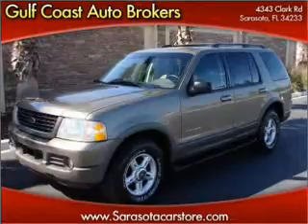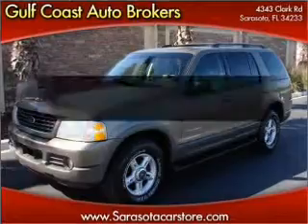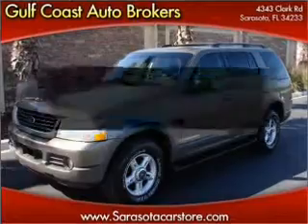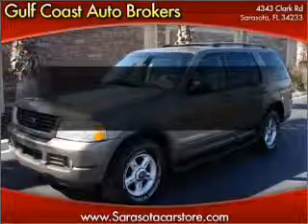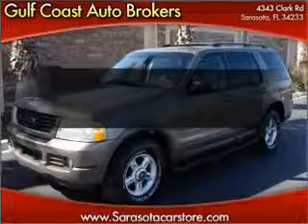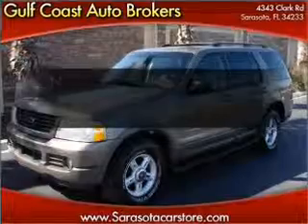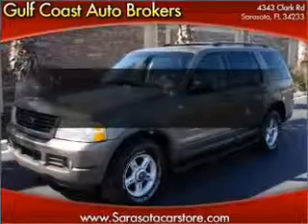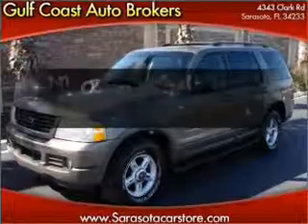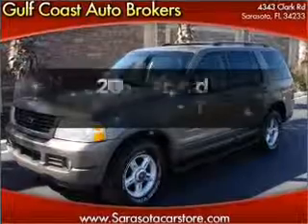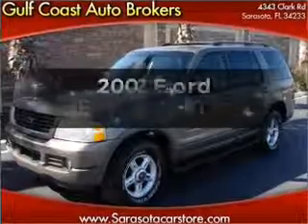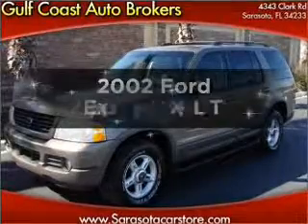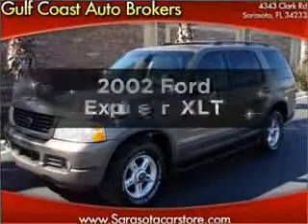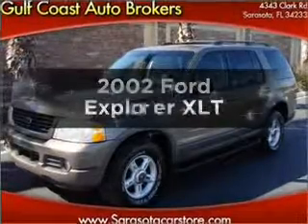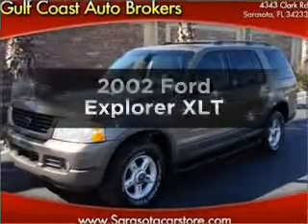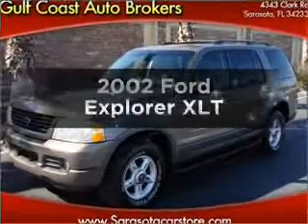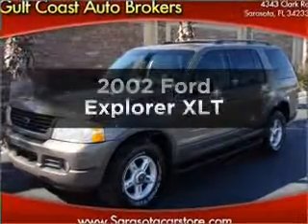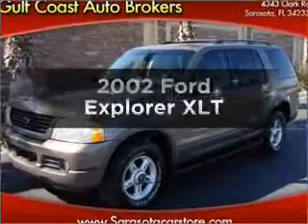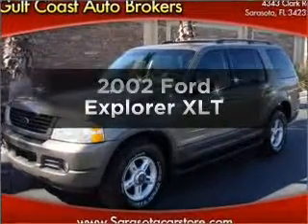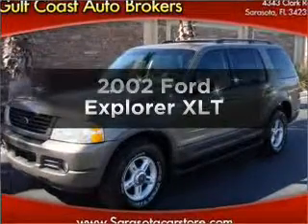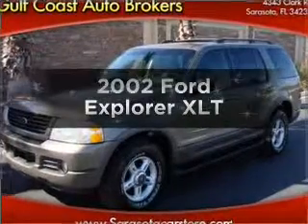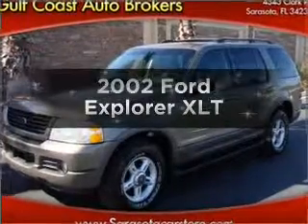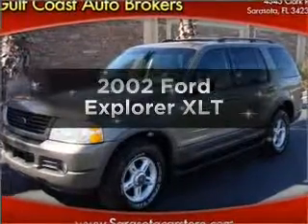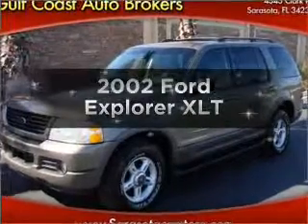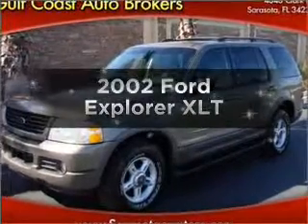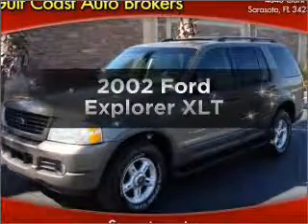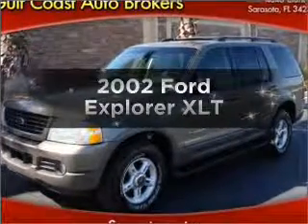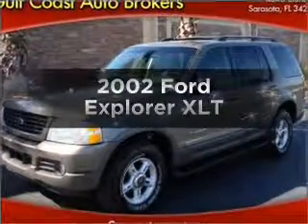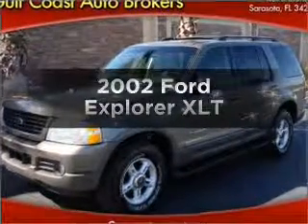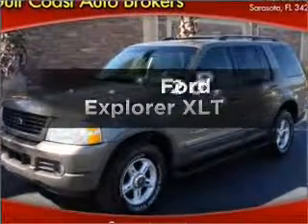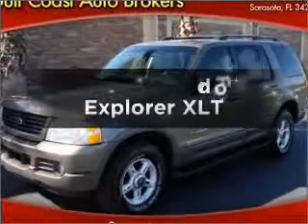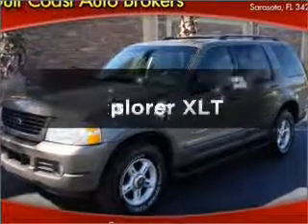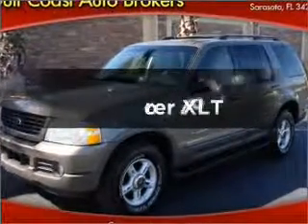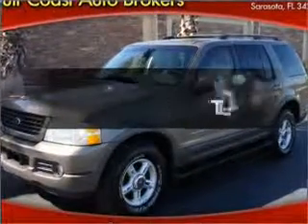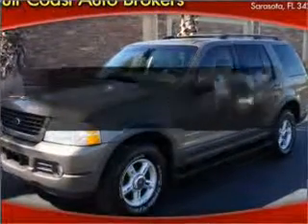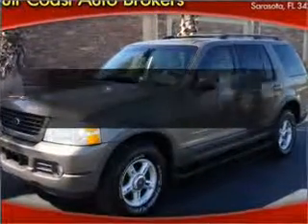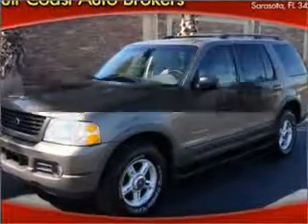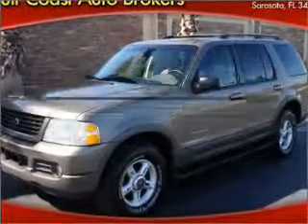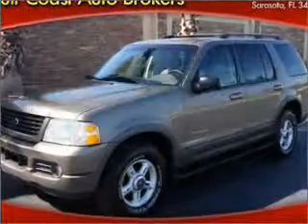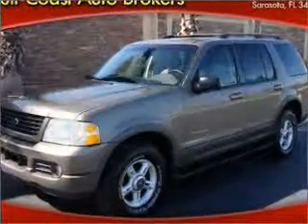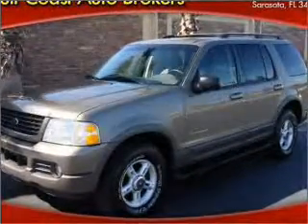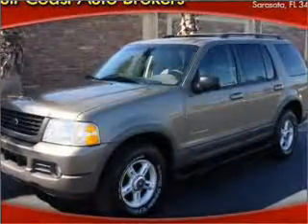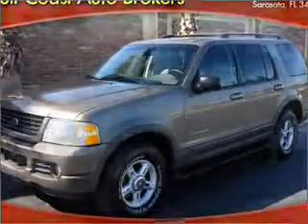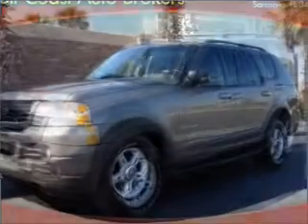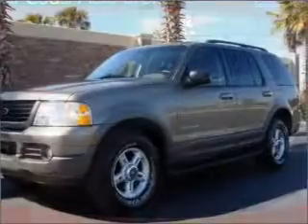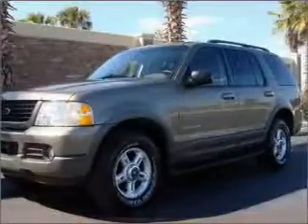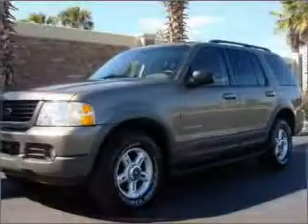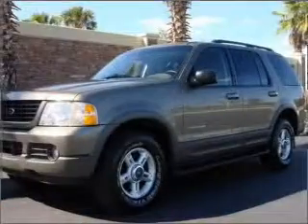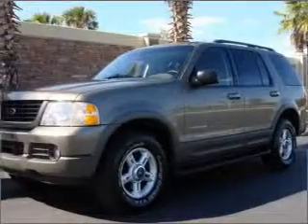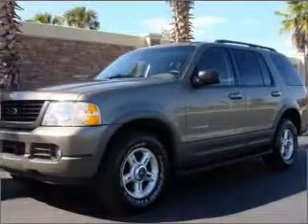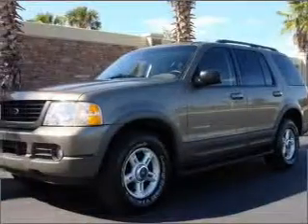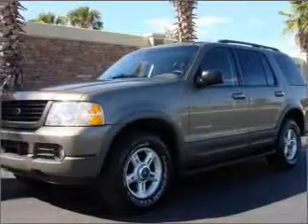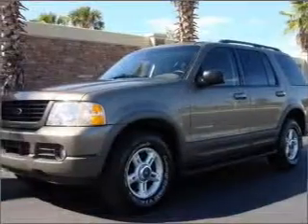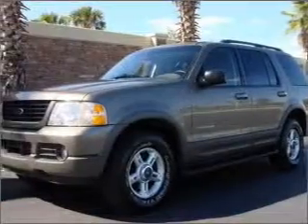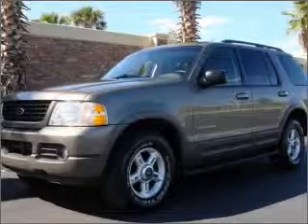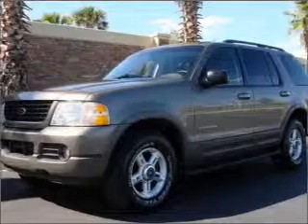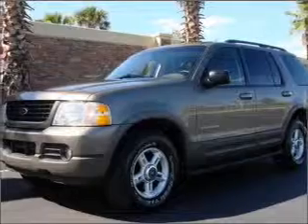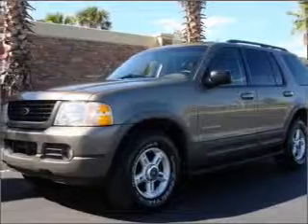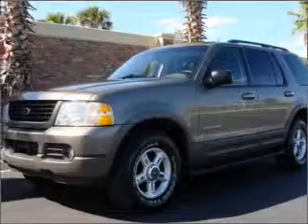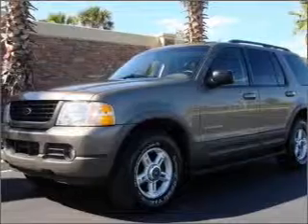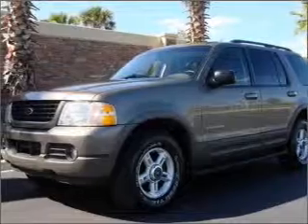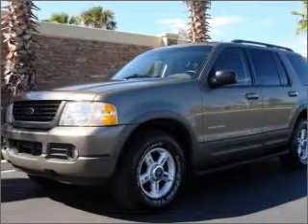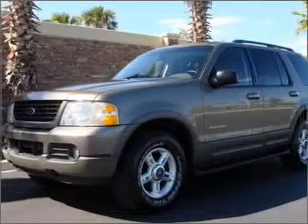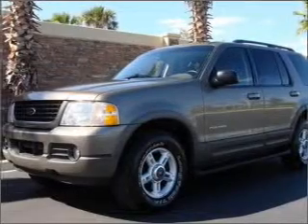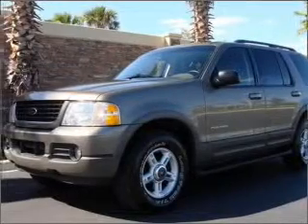Check out this 2002 Ford Explorer. If you're looking for an automobile with great attributes, look no further.